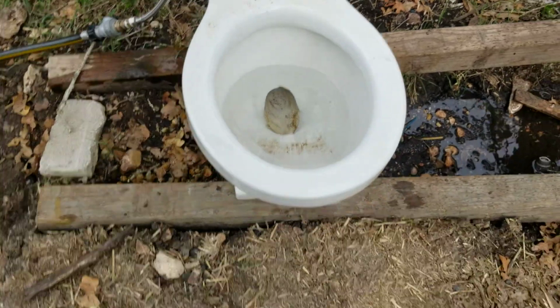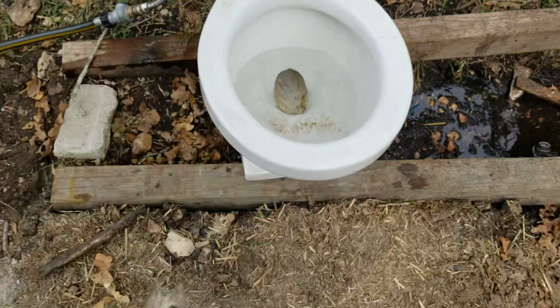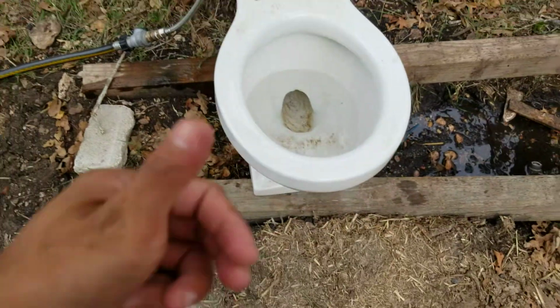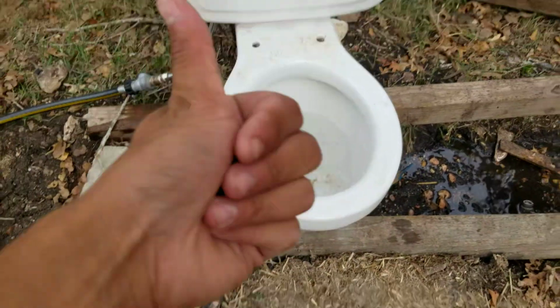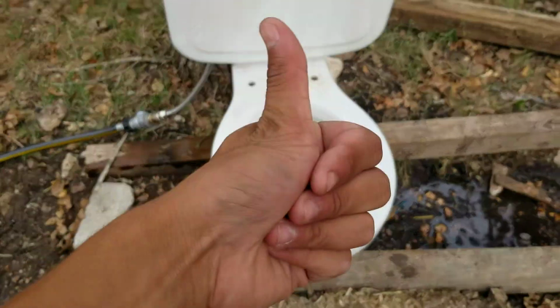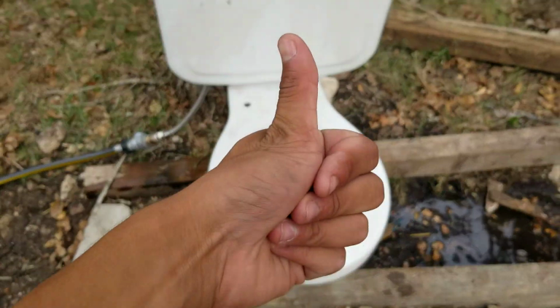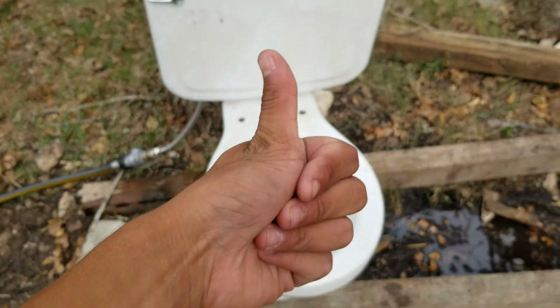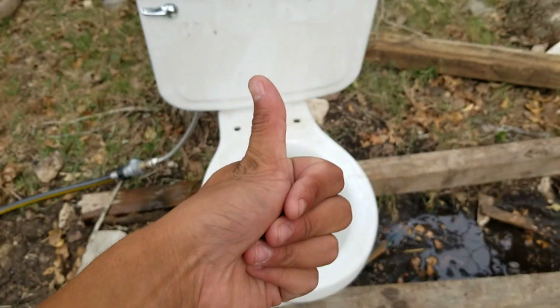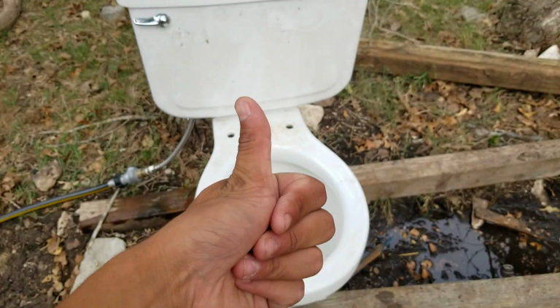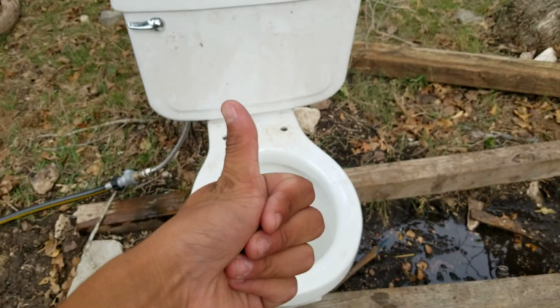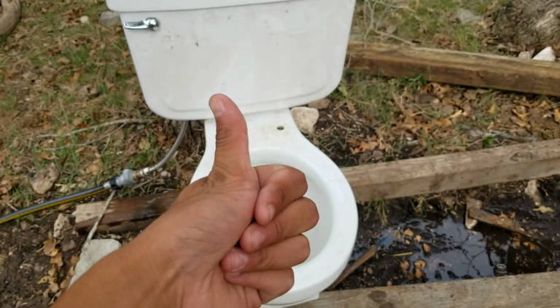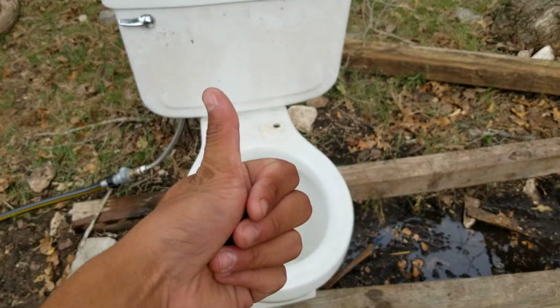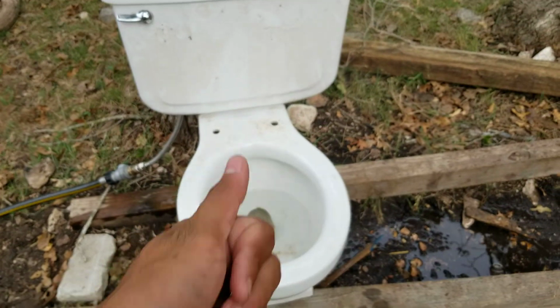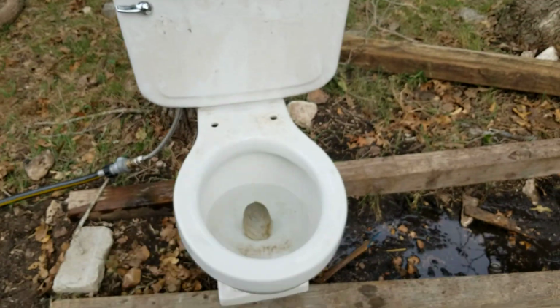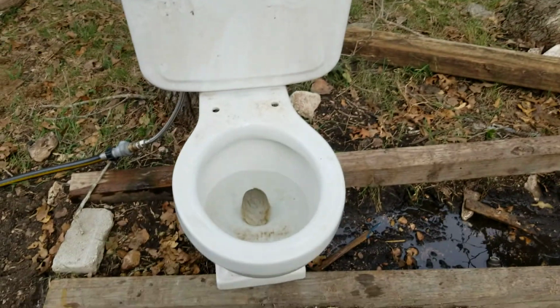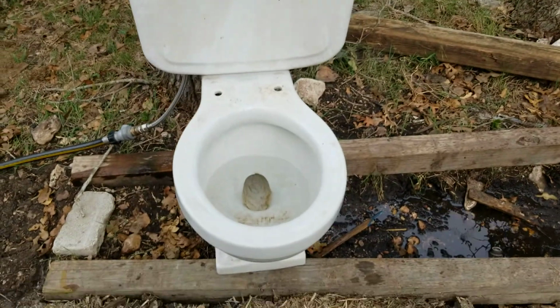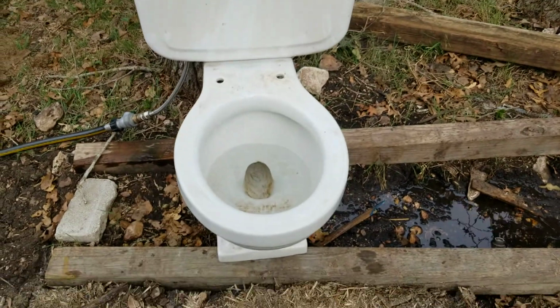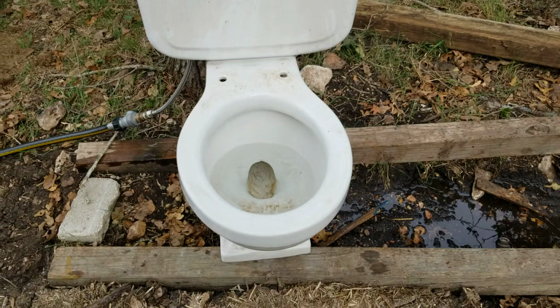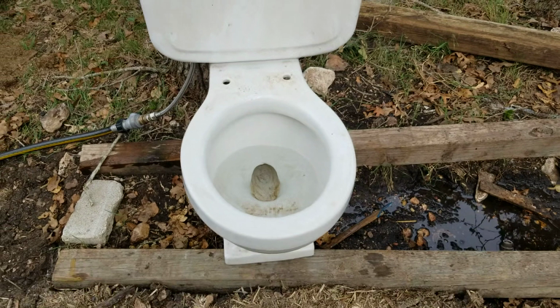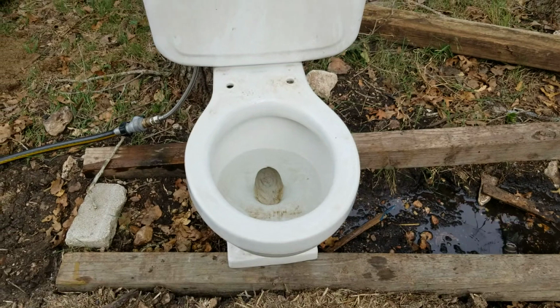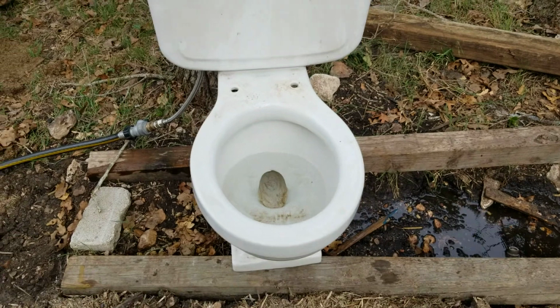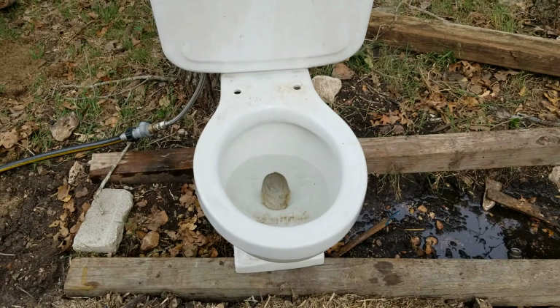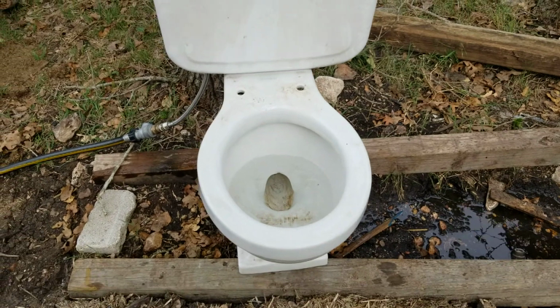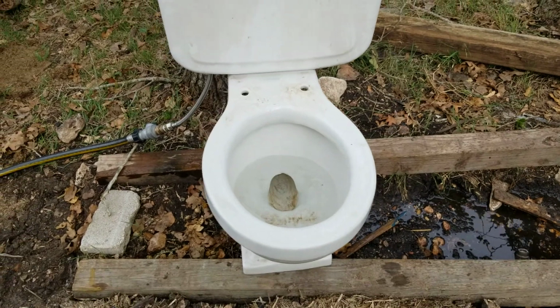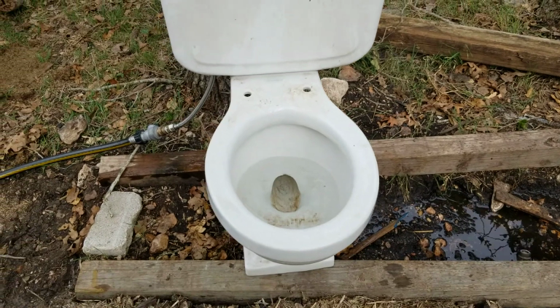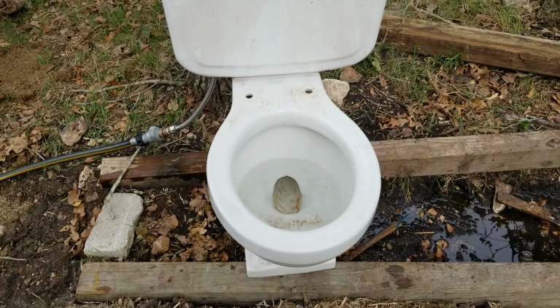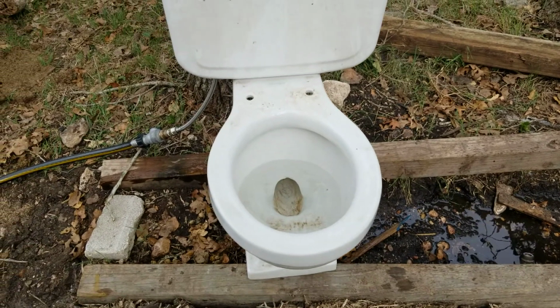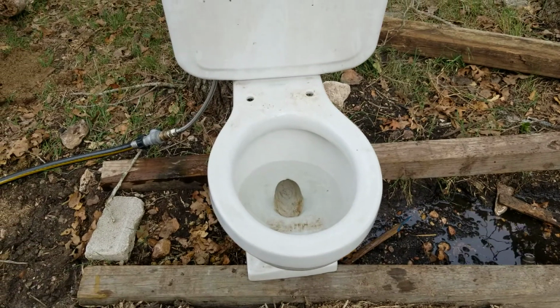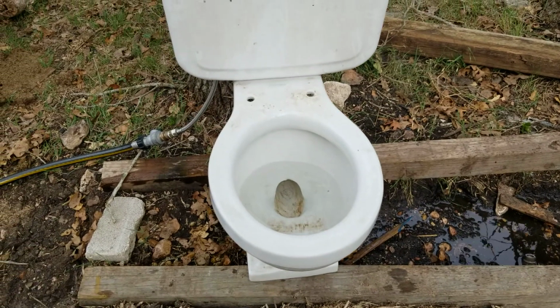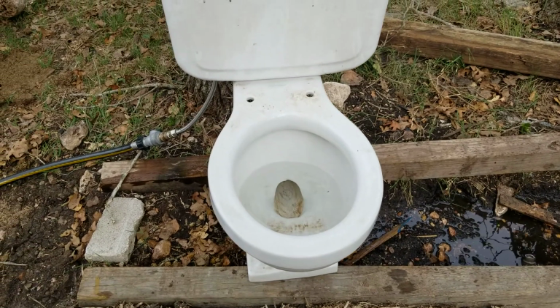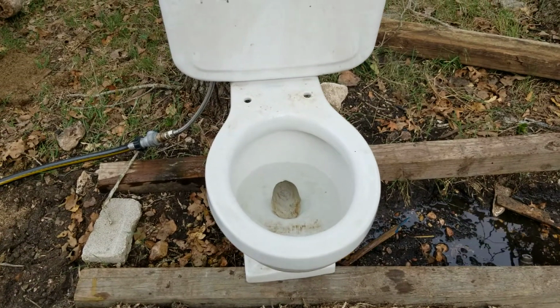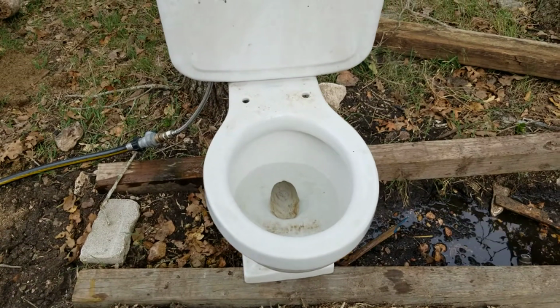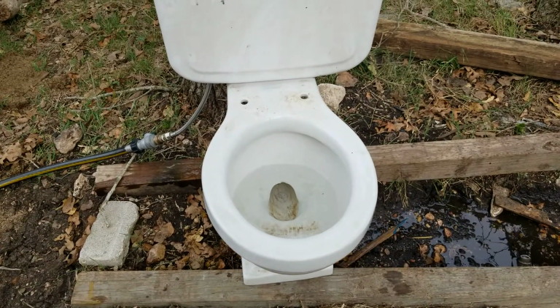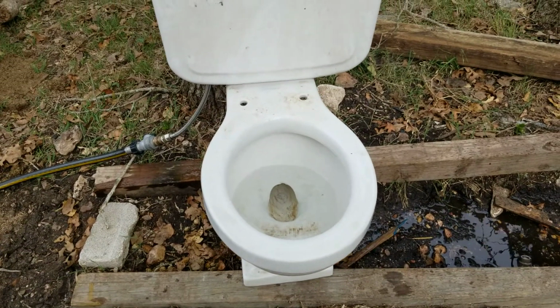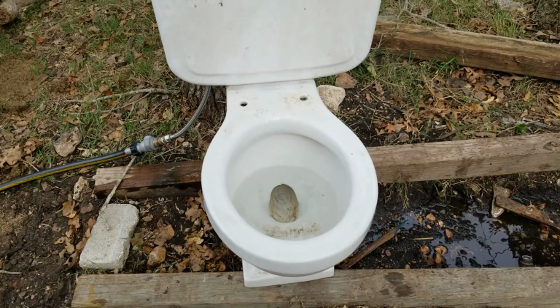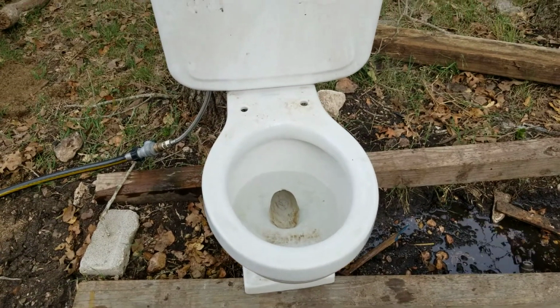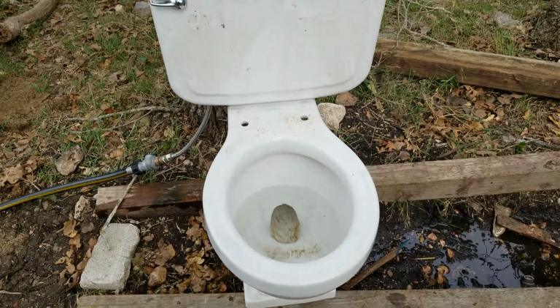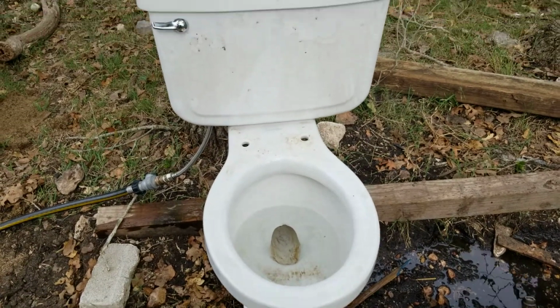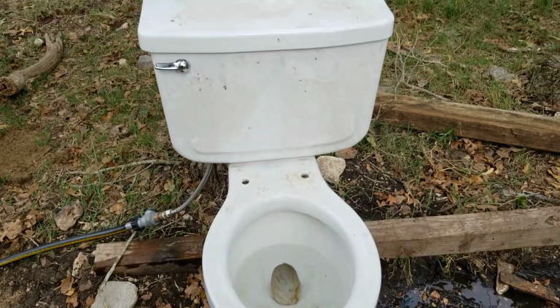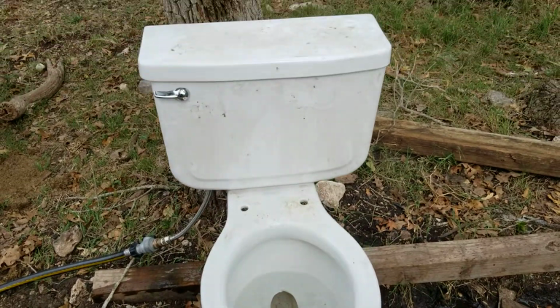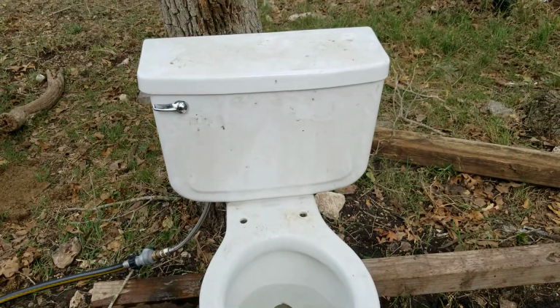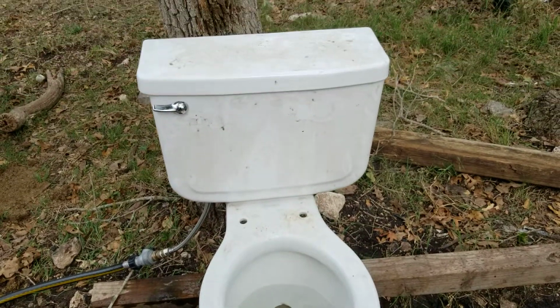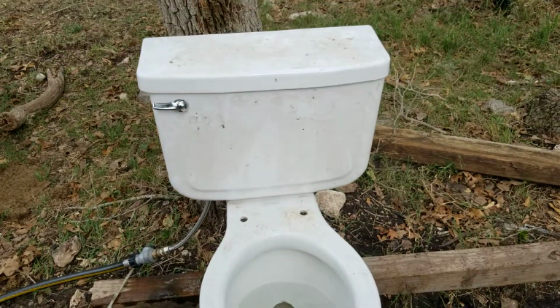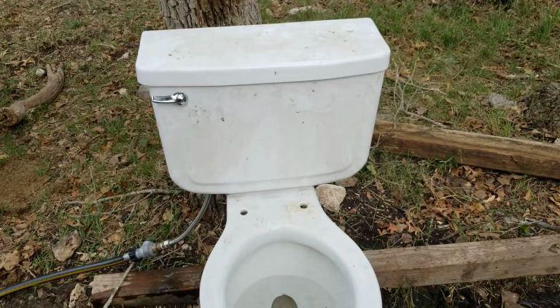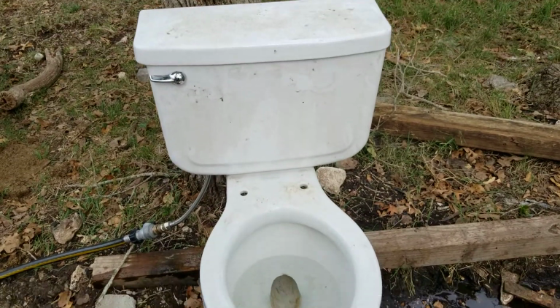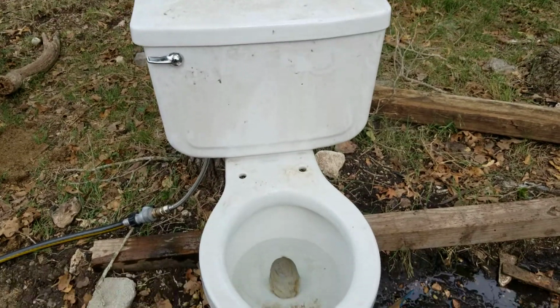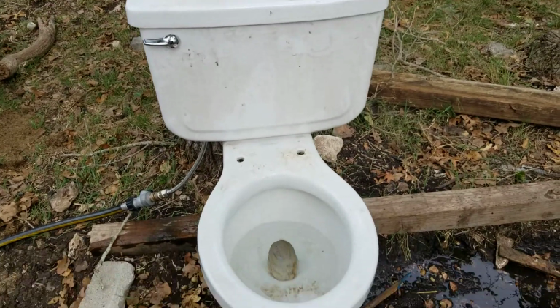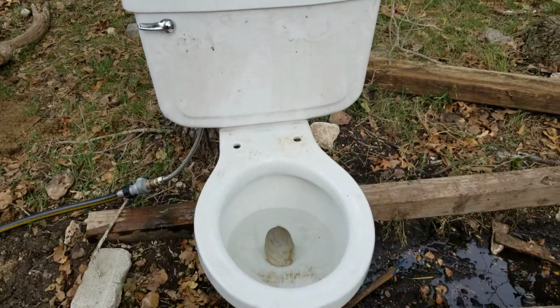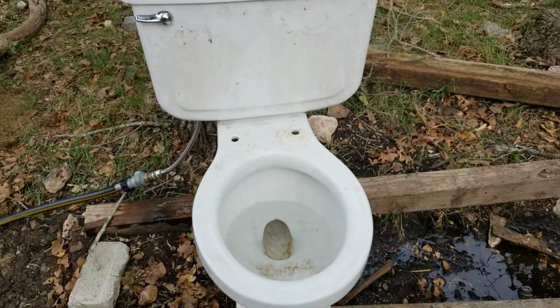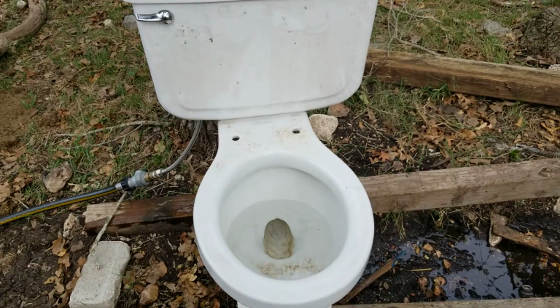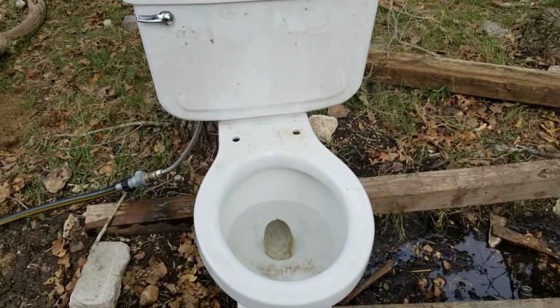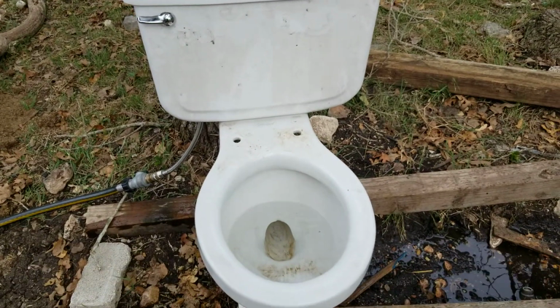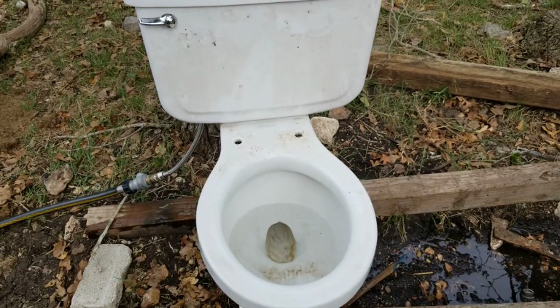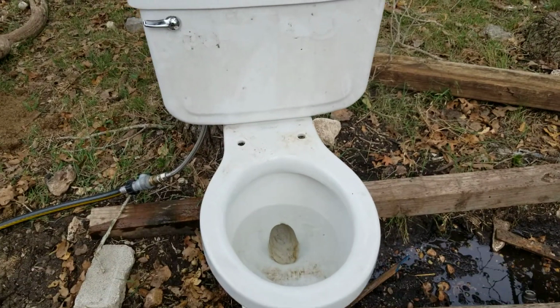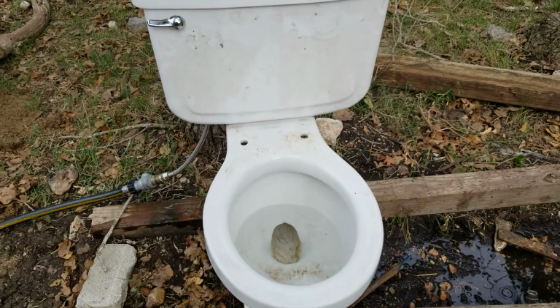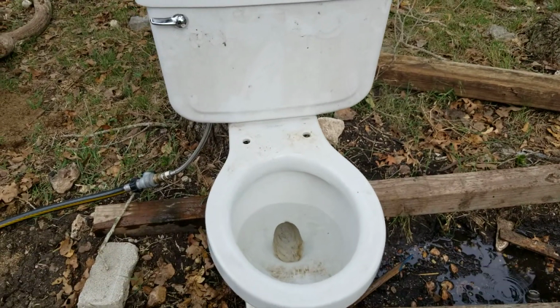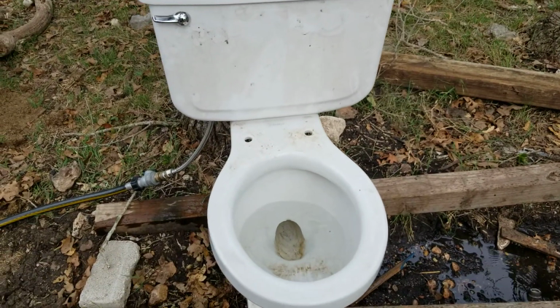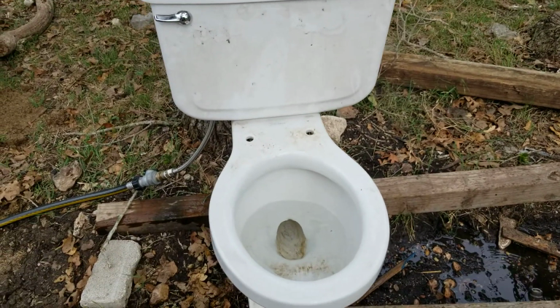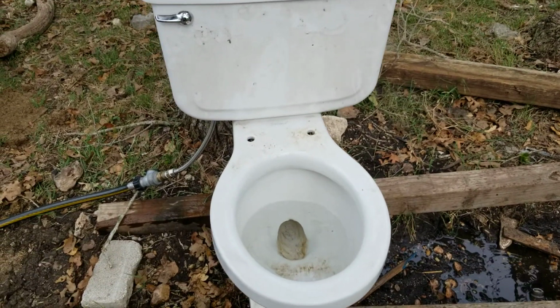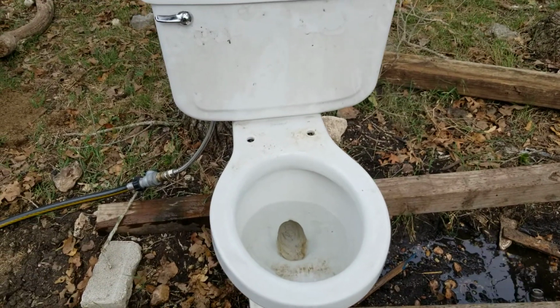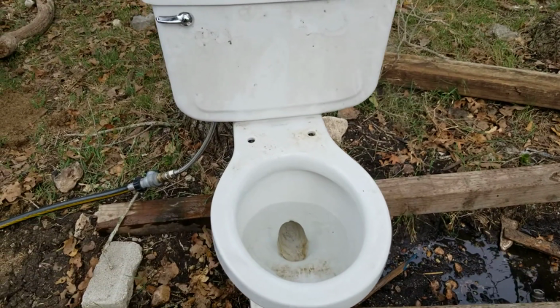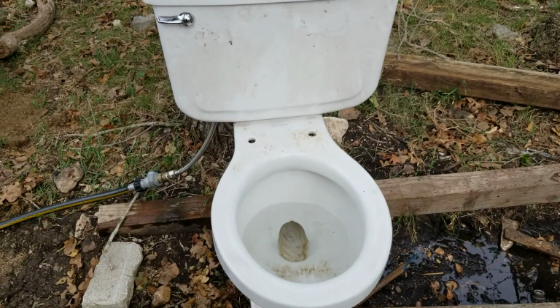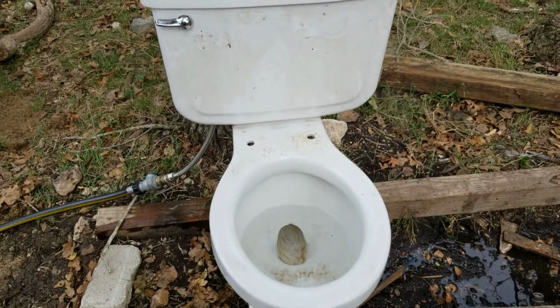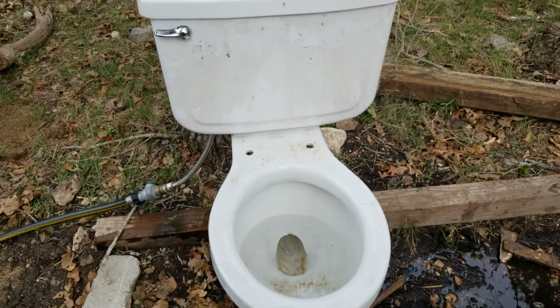A good toilet. On every tank that I put it on, it performs well. That is all.